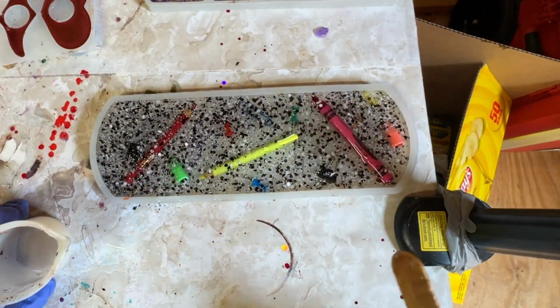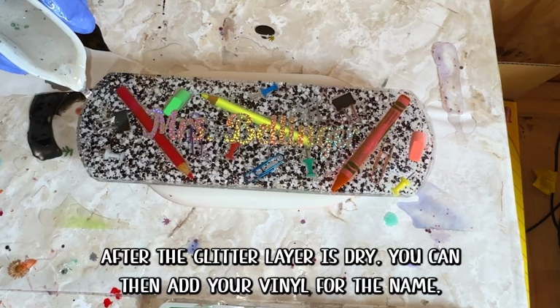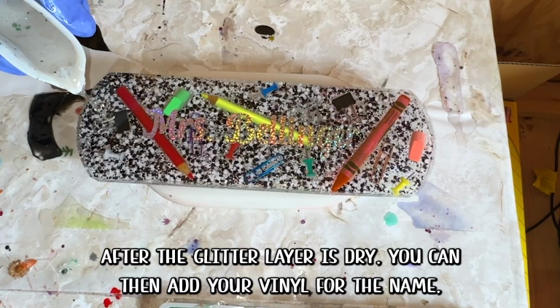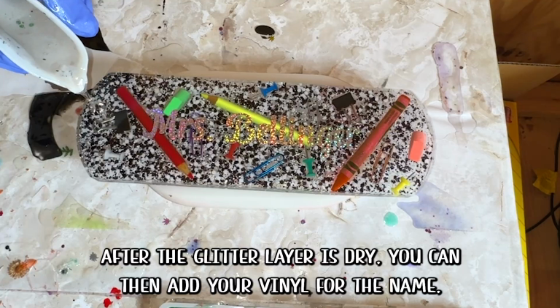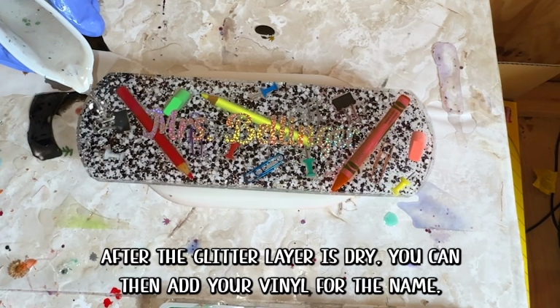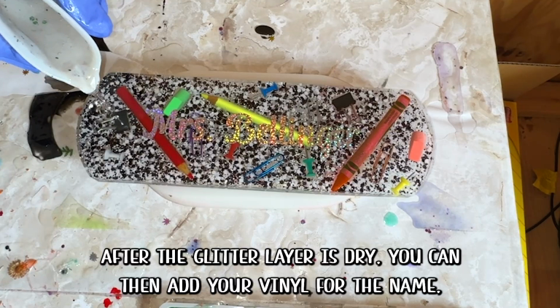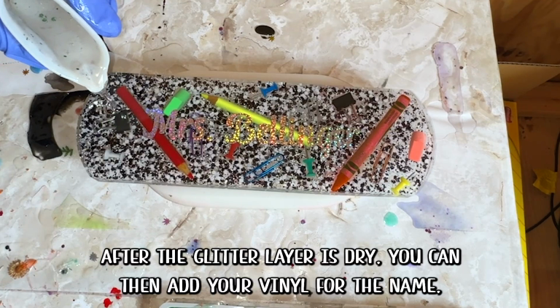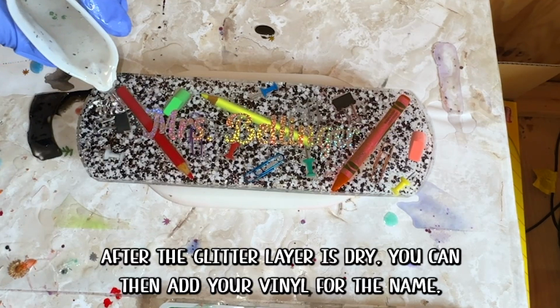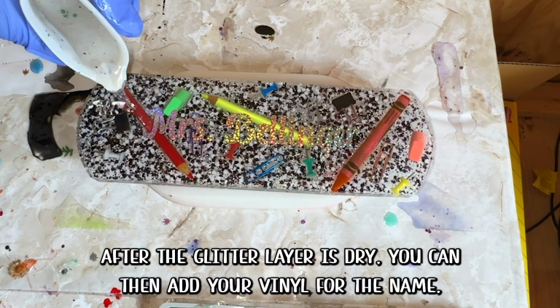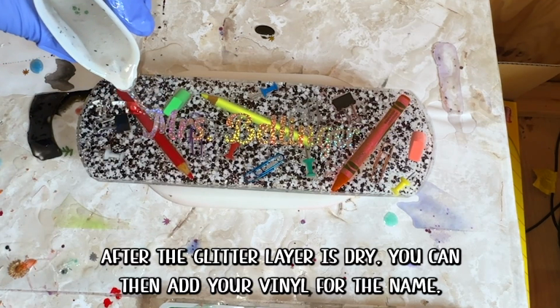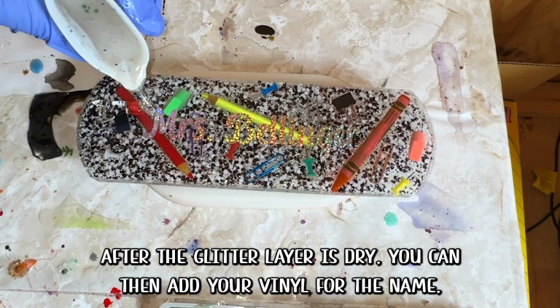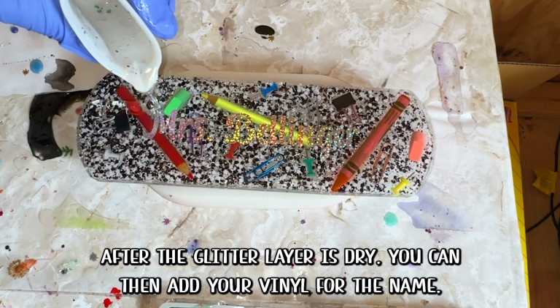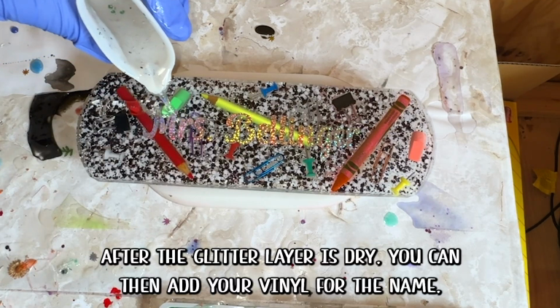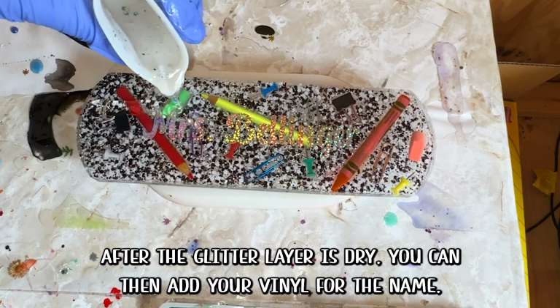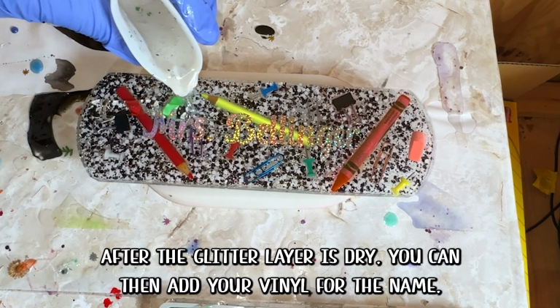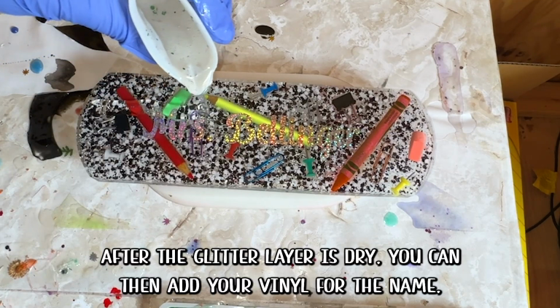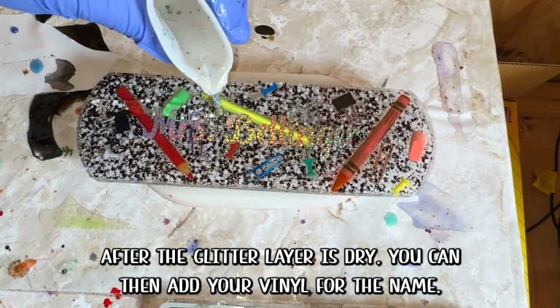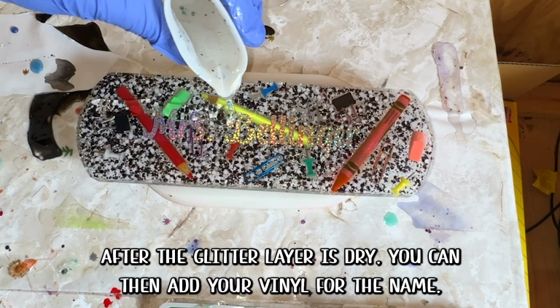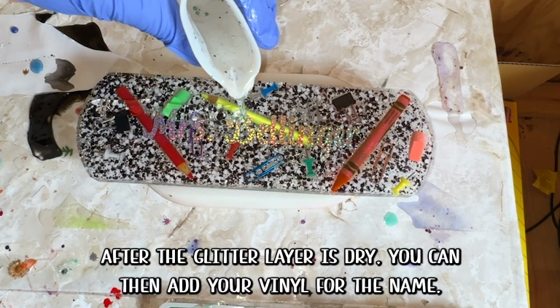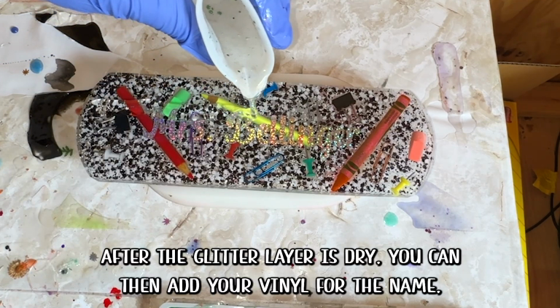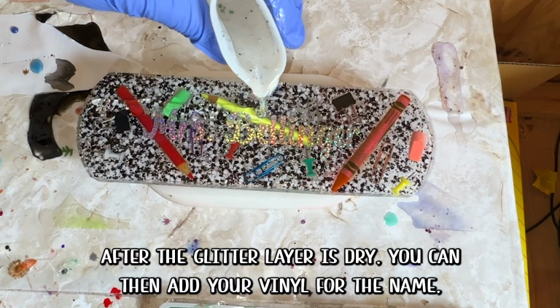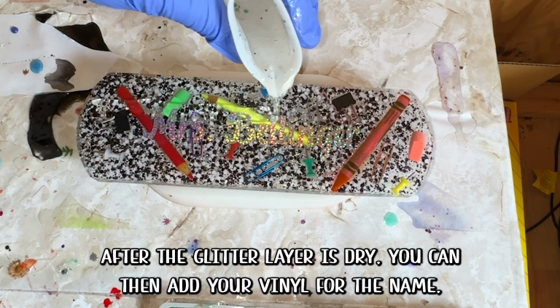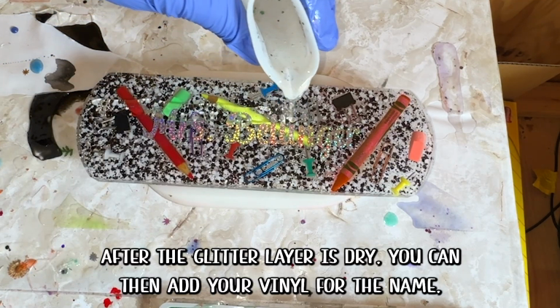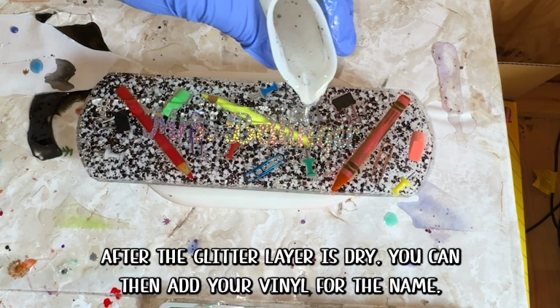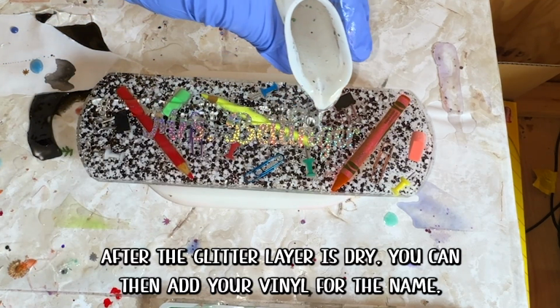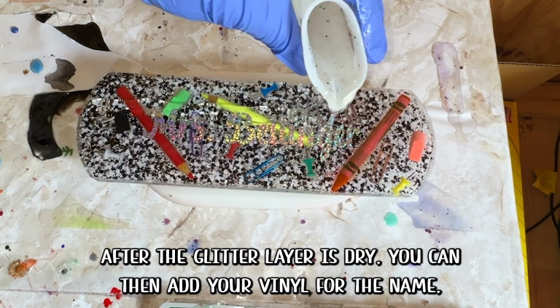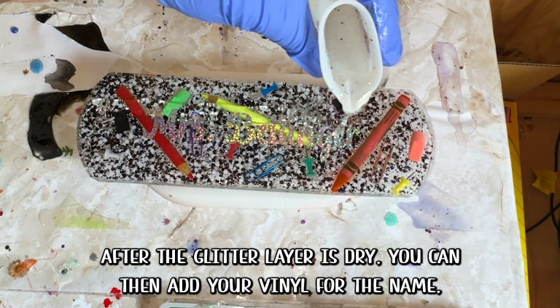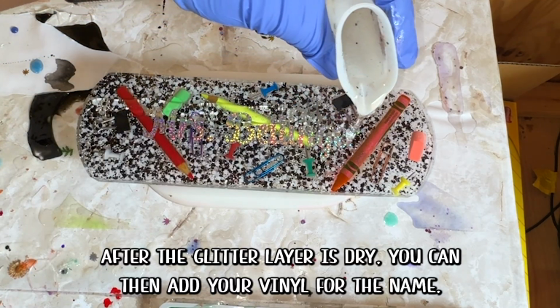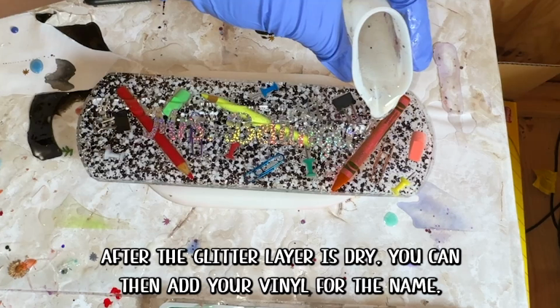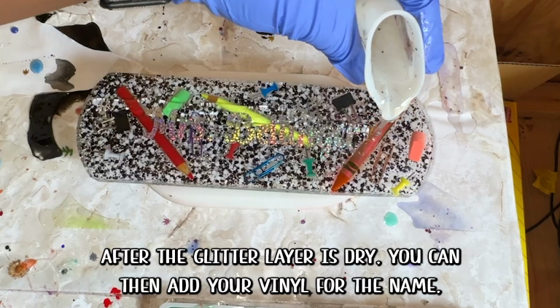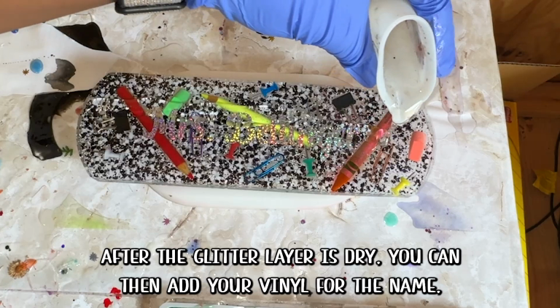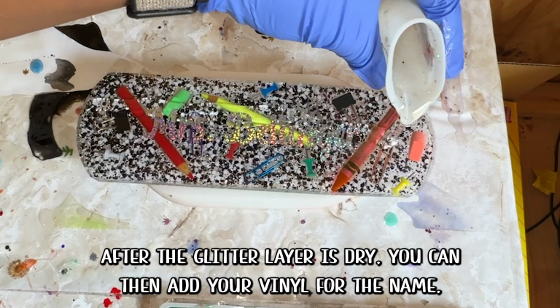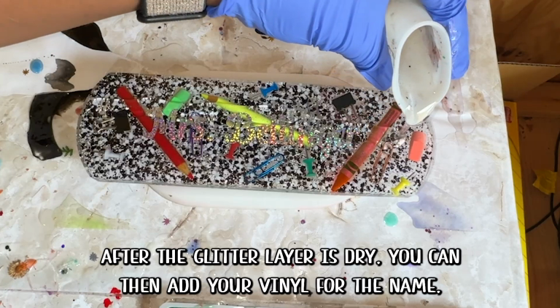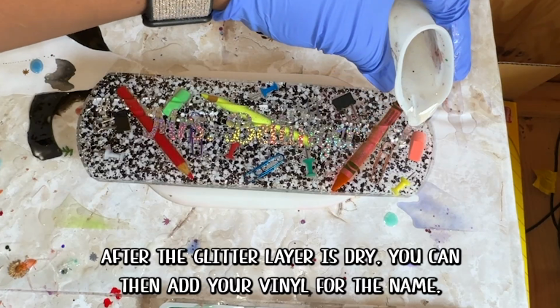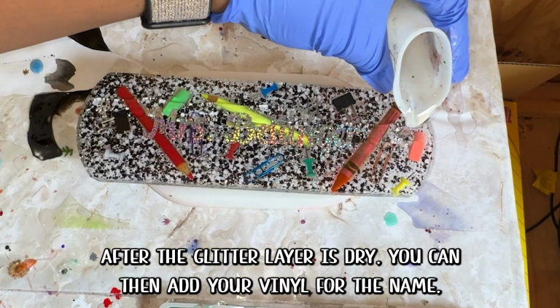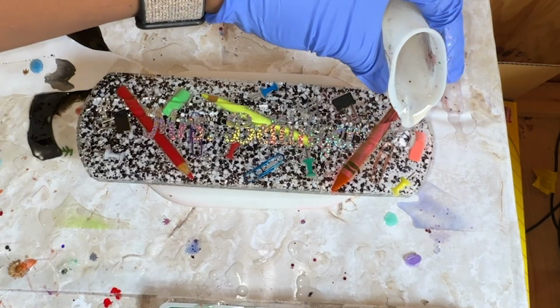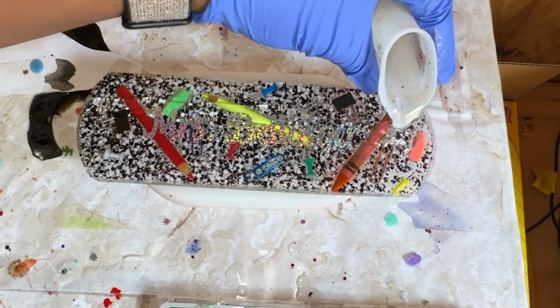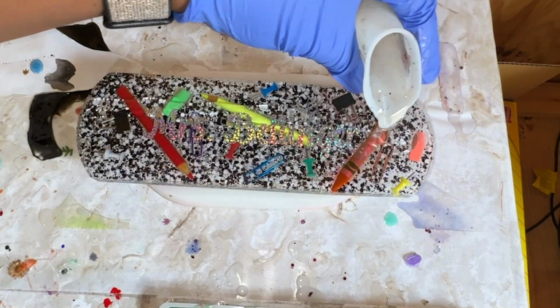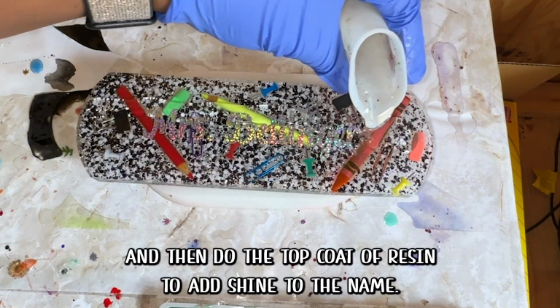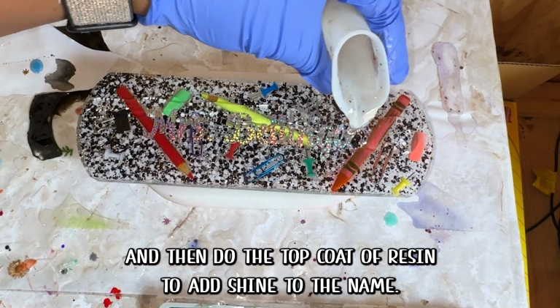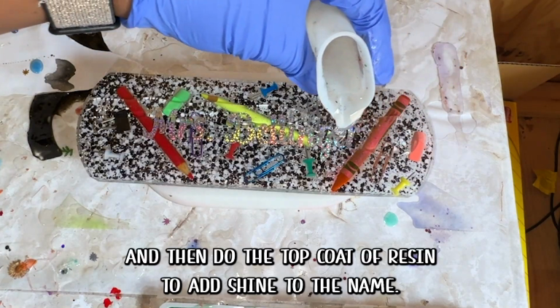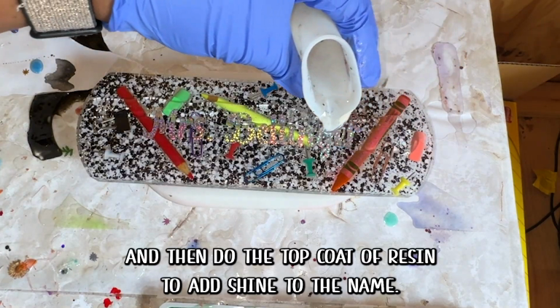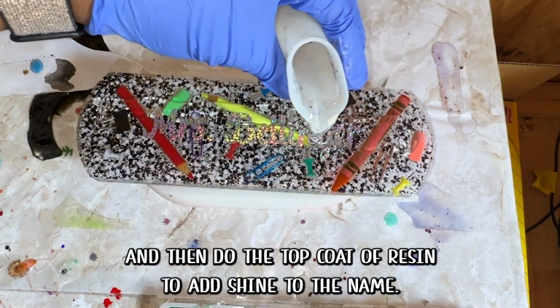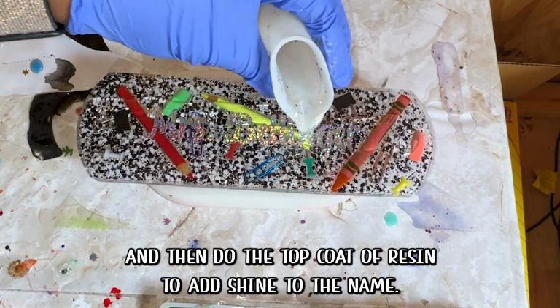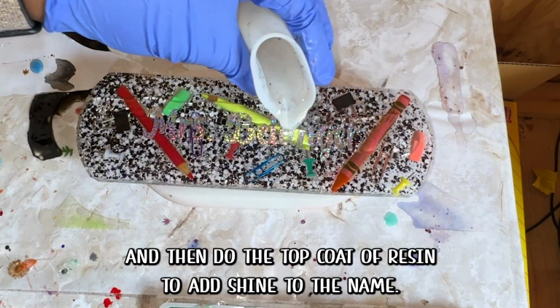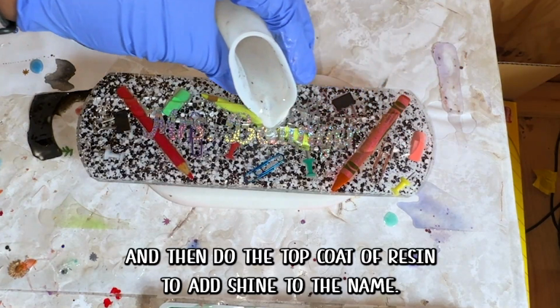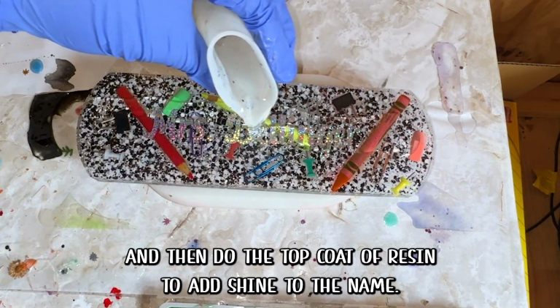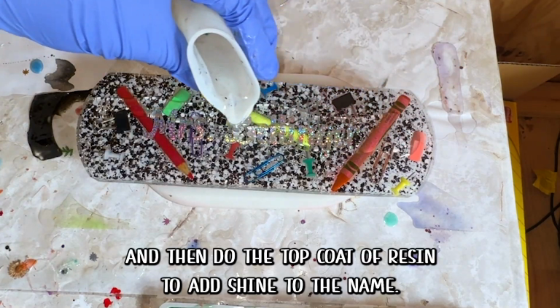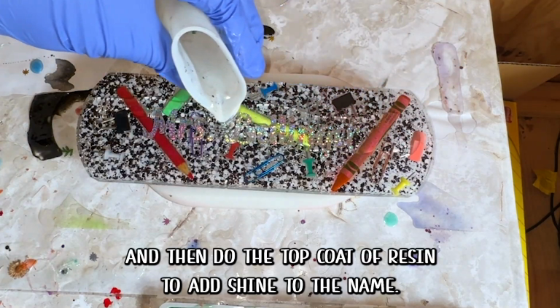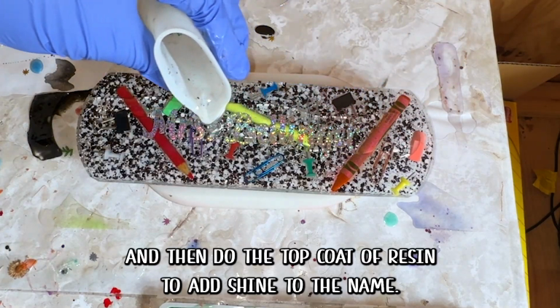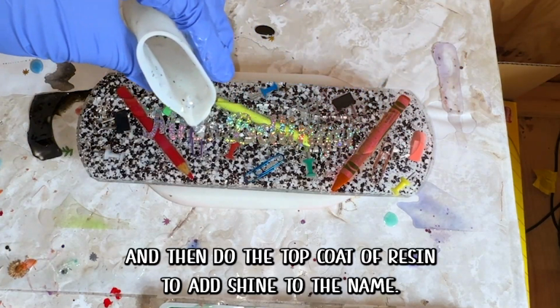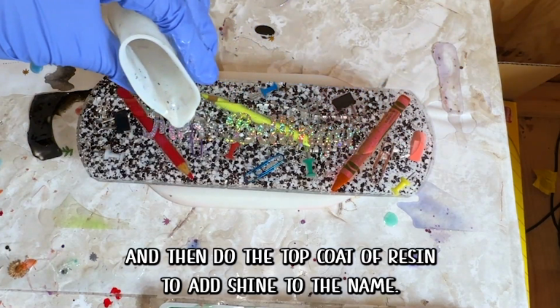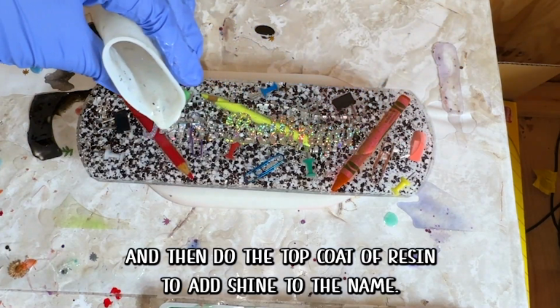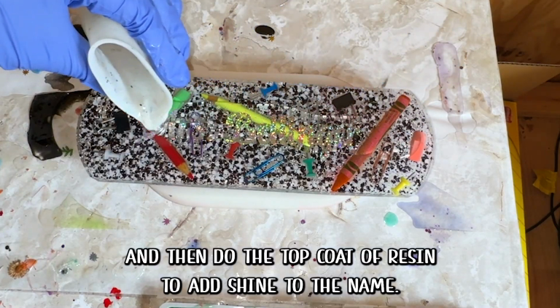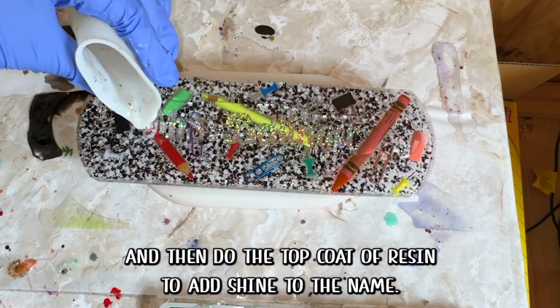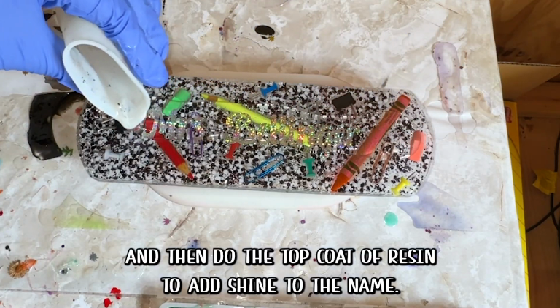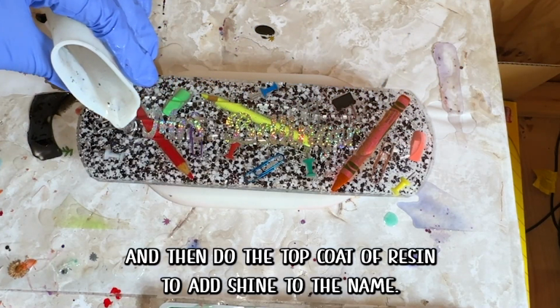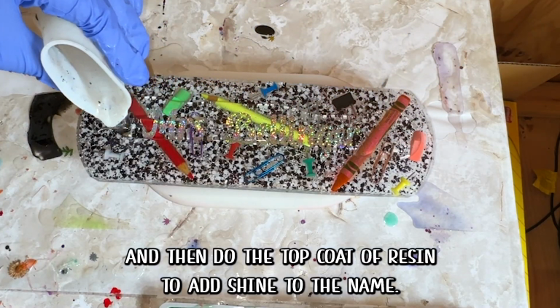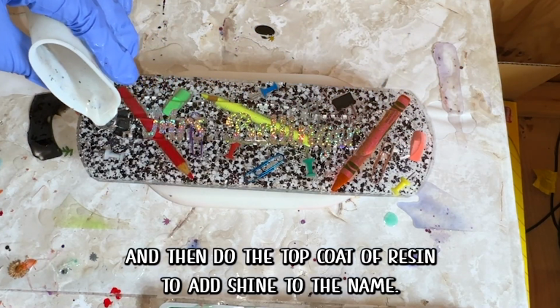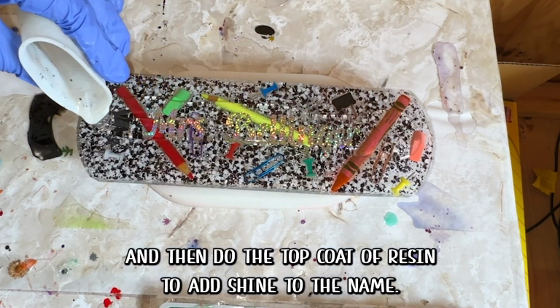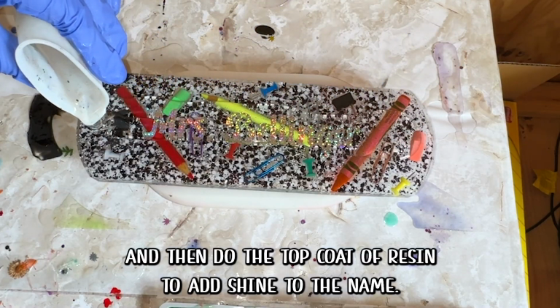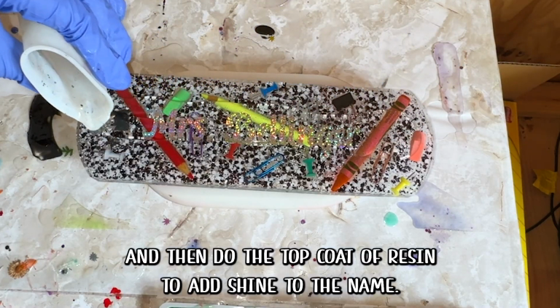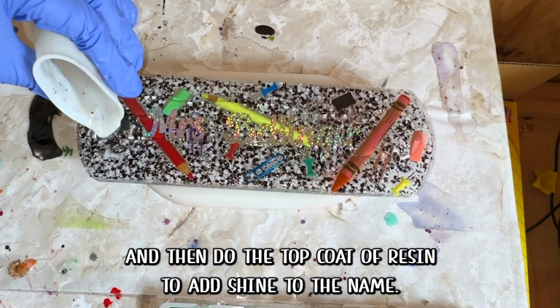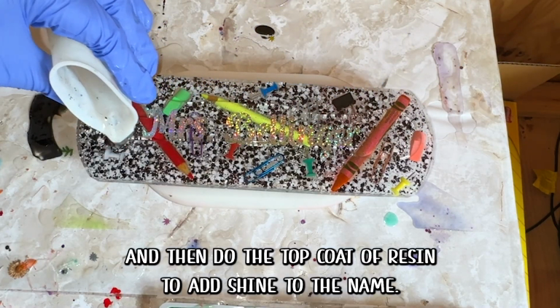After the glitter layer is dry, you can then add your vinyl for the name, and then do a top coat of resin to add shine to the name.